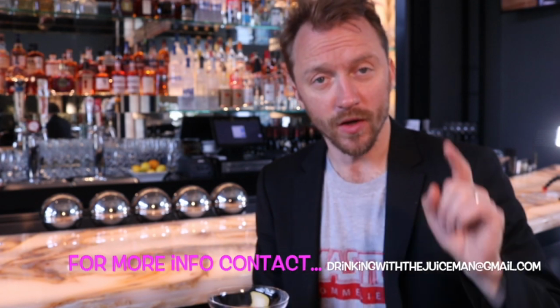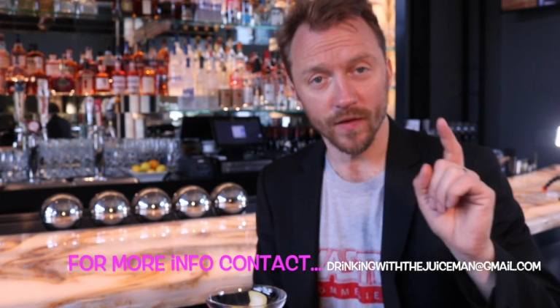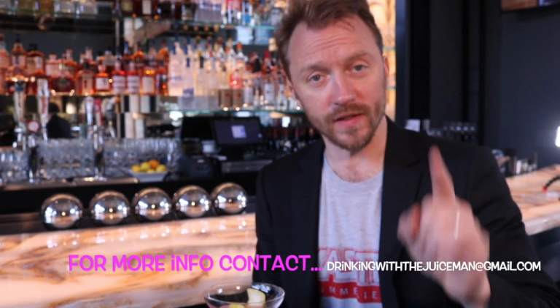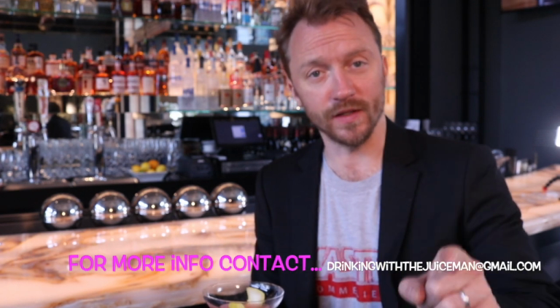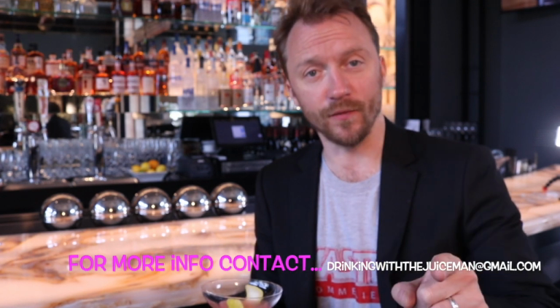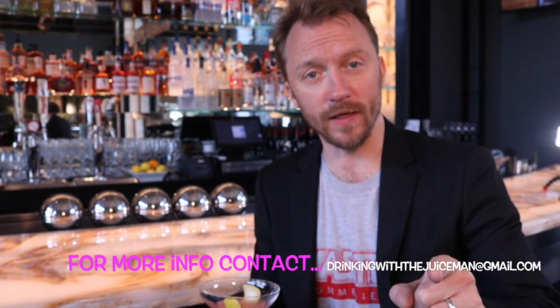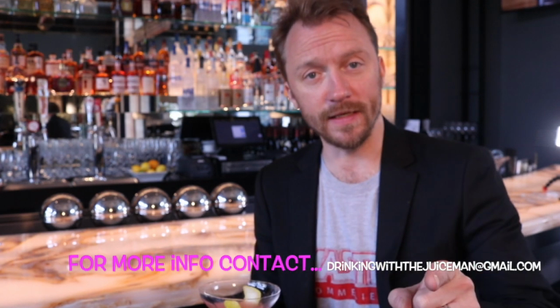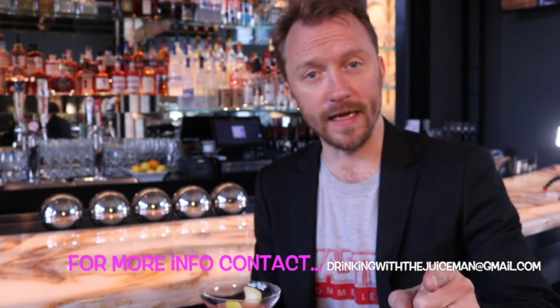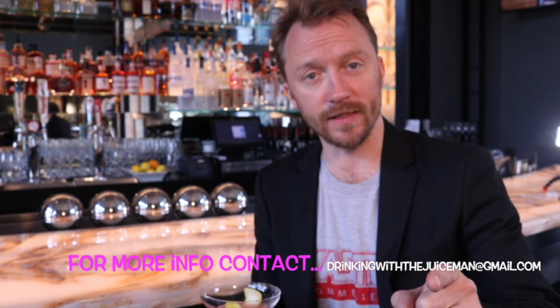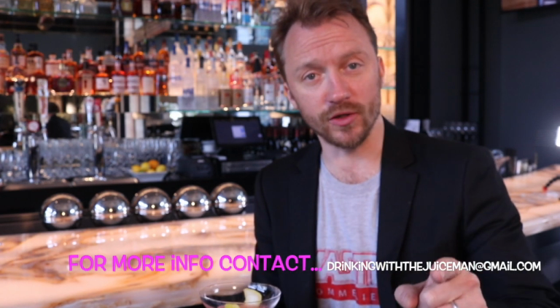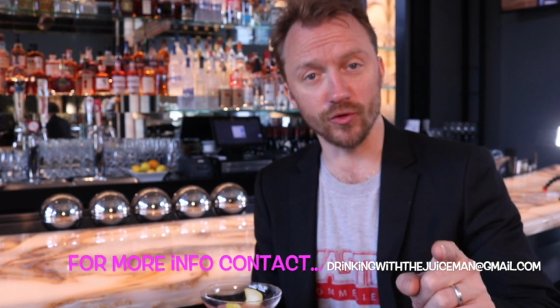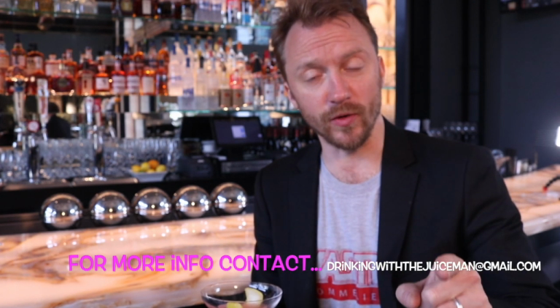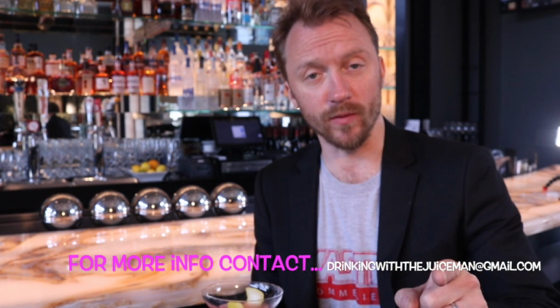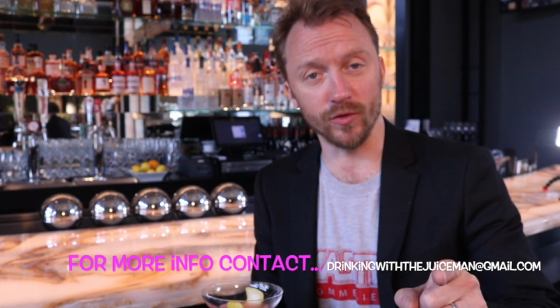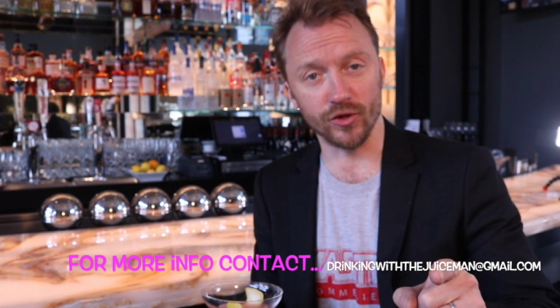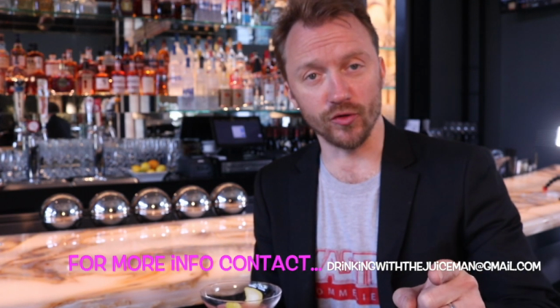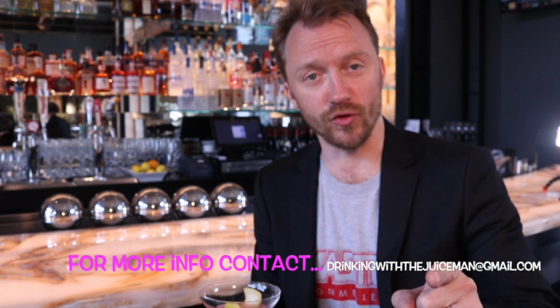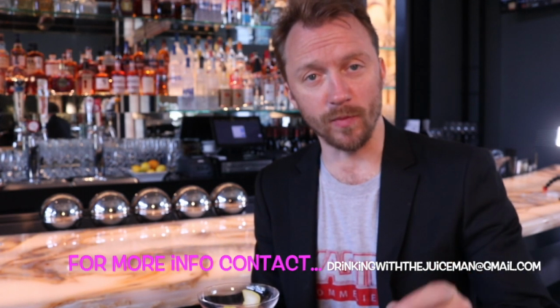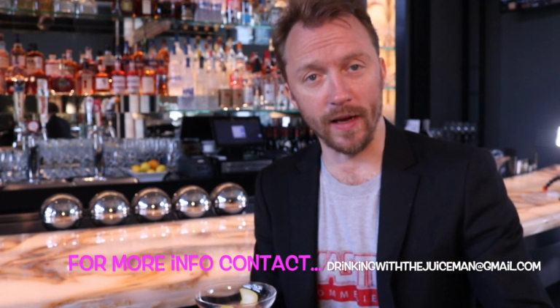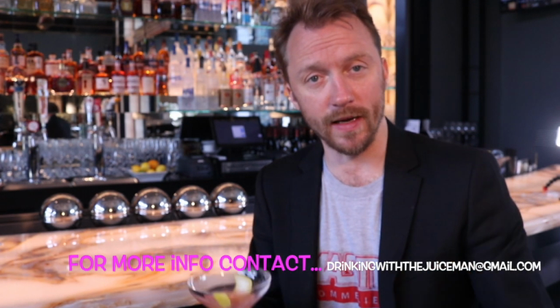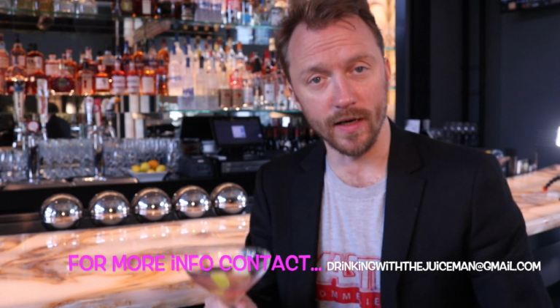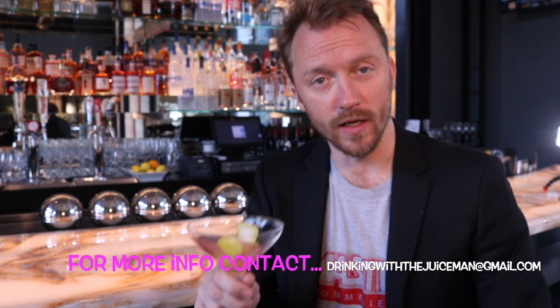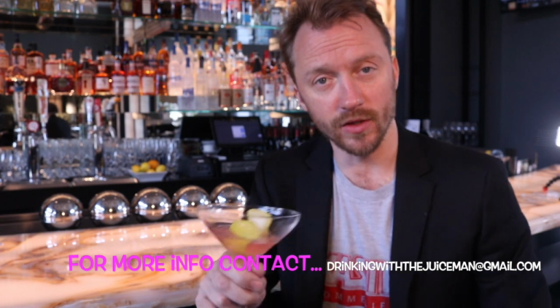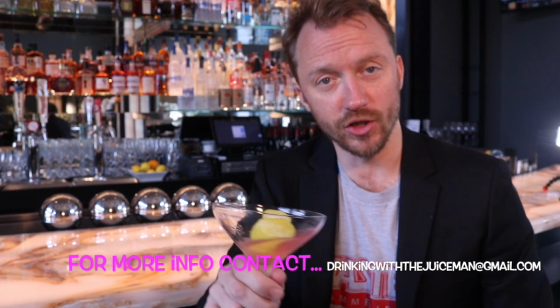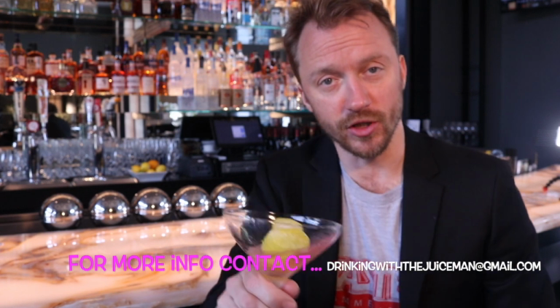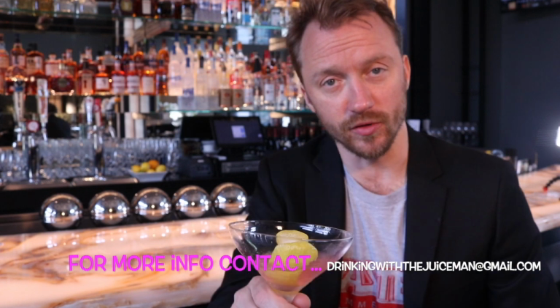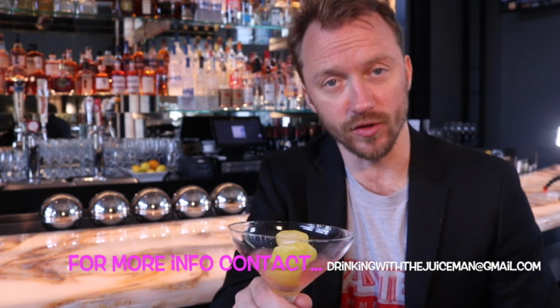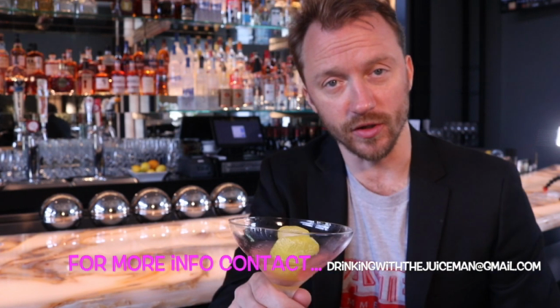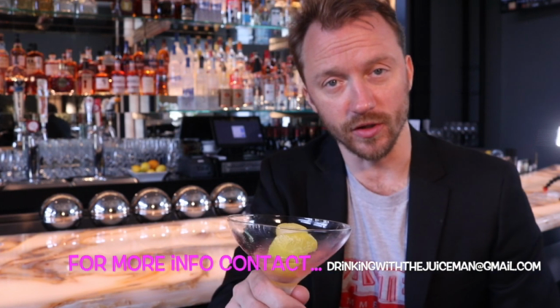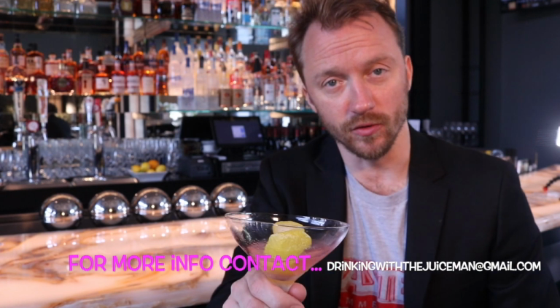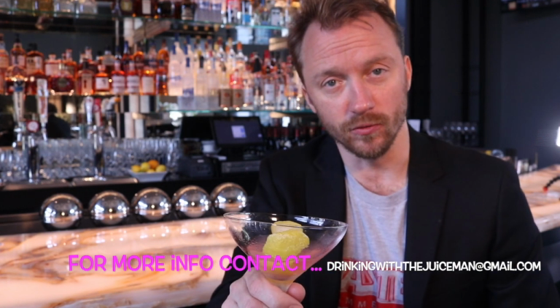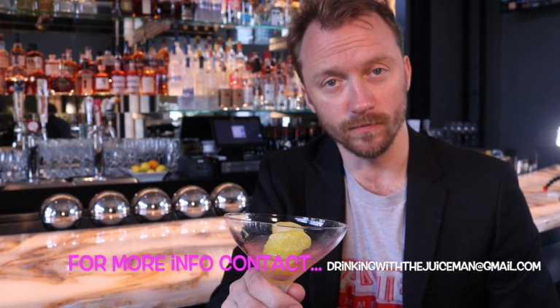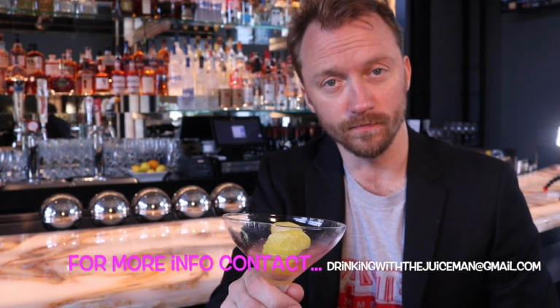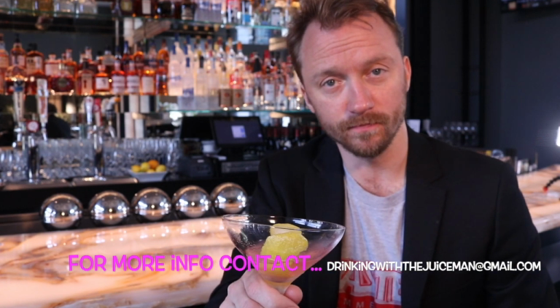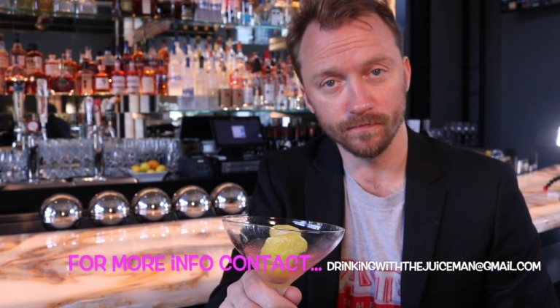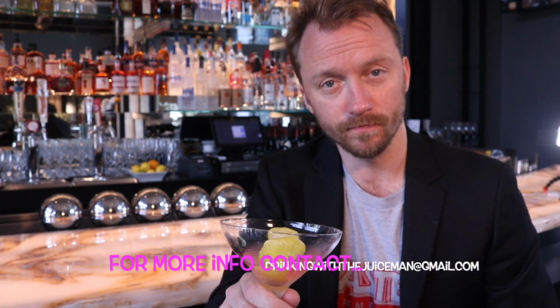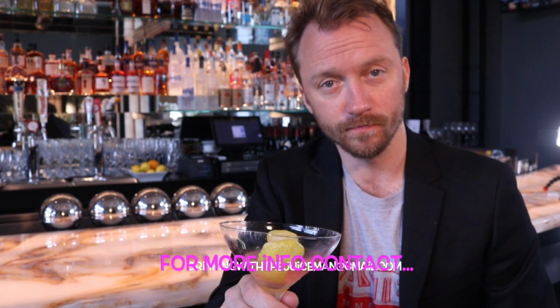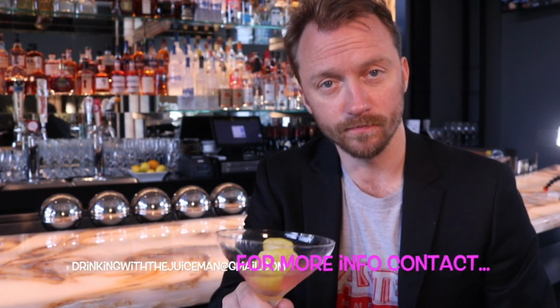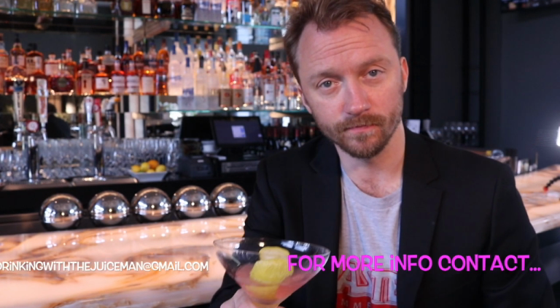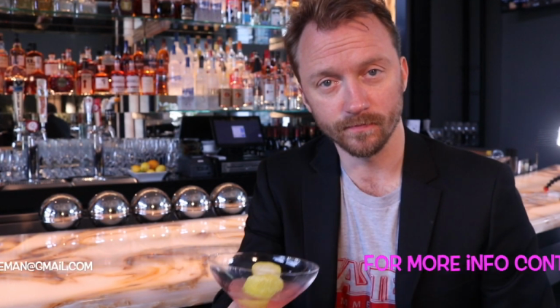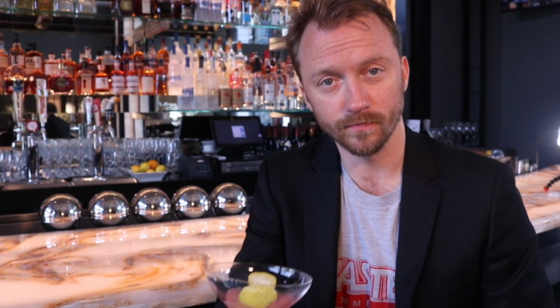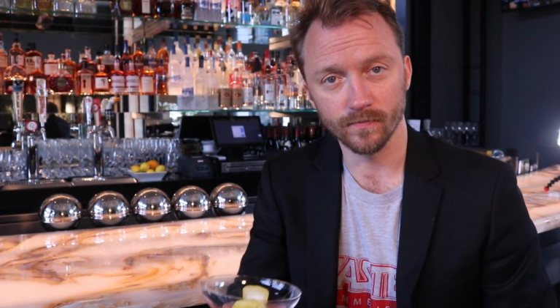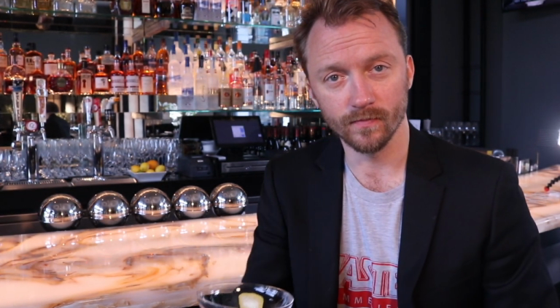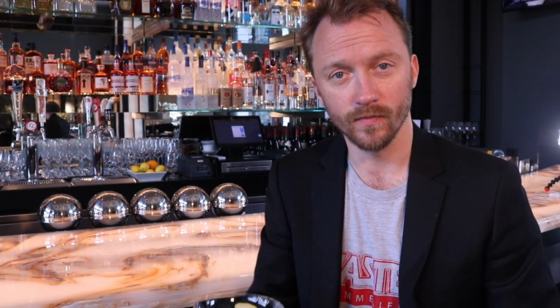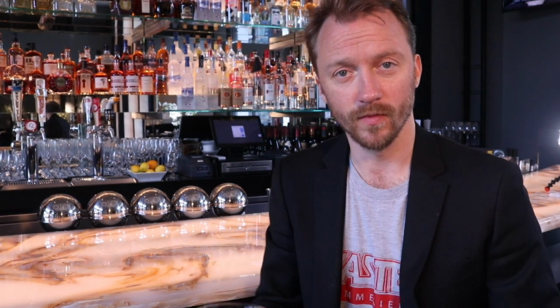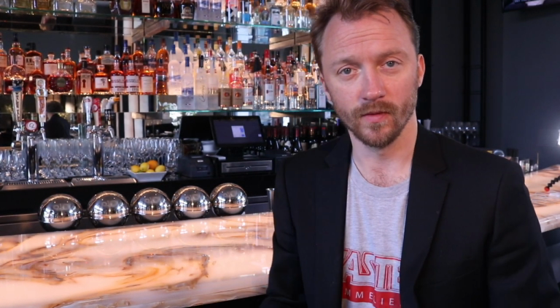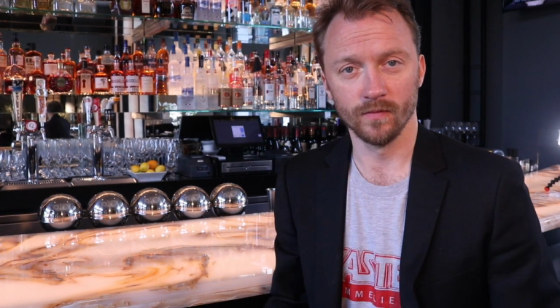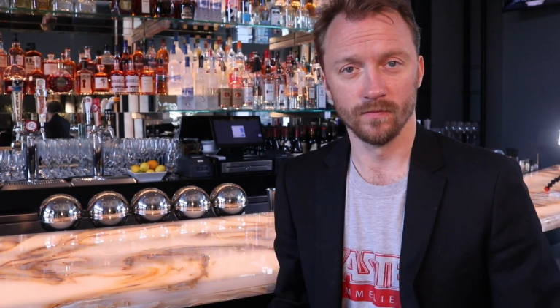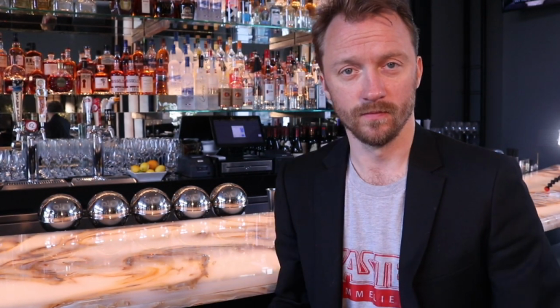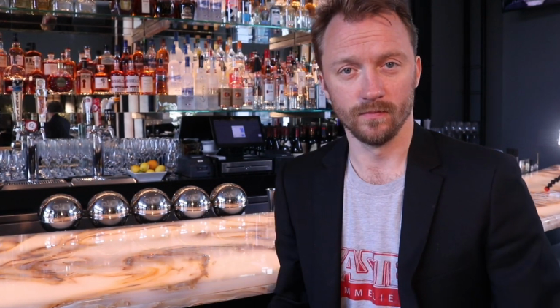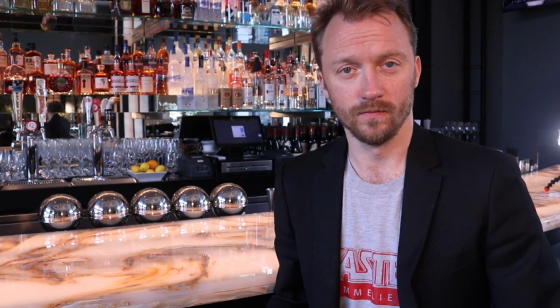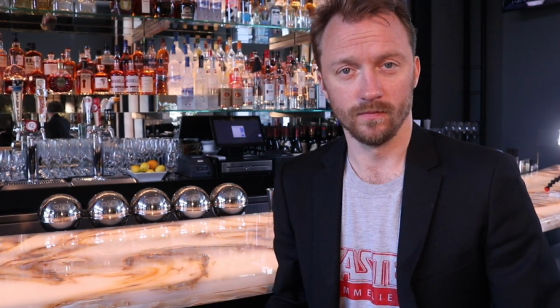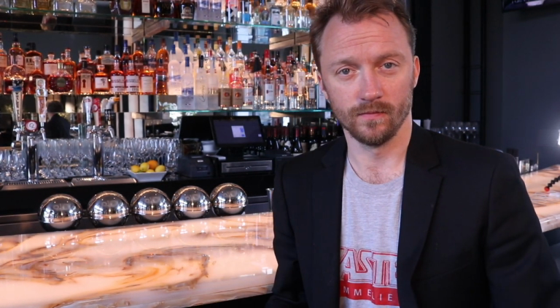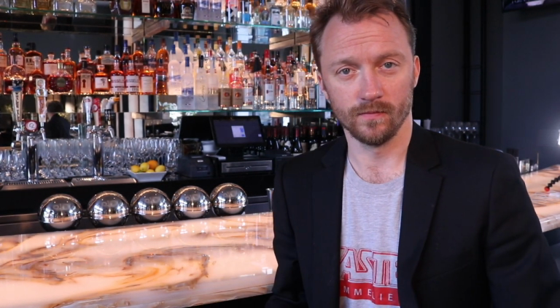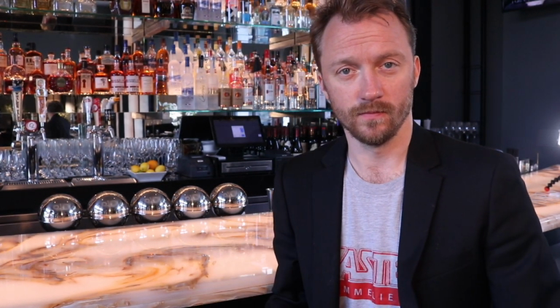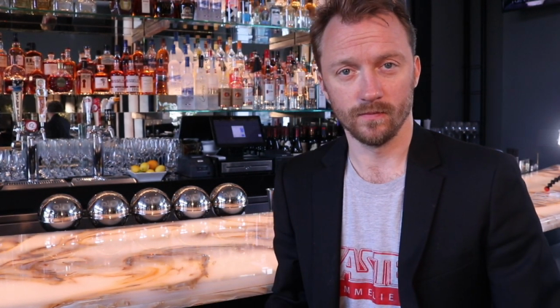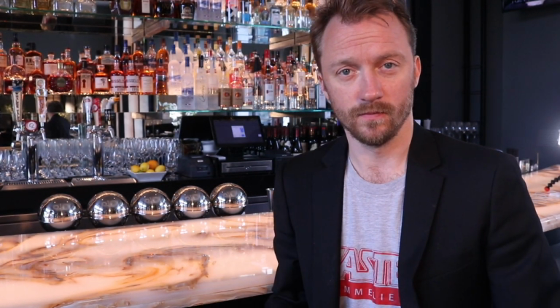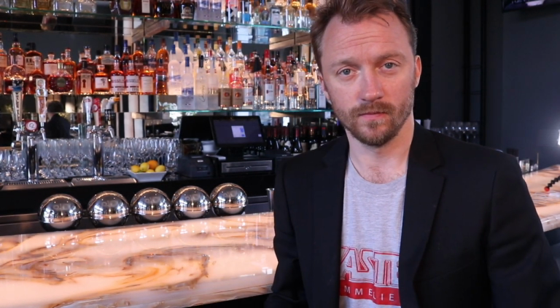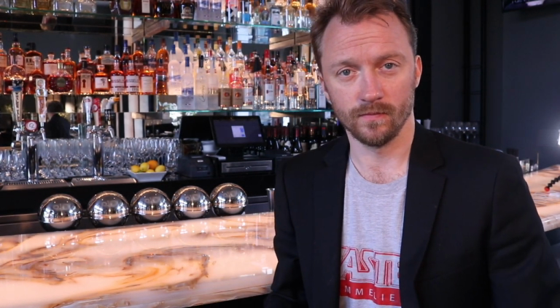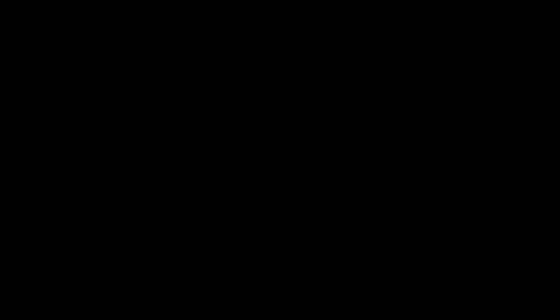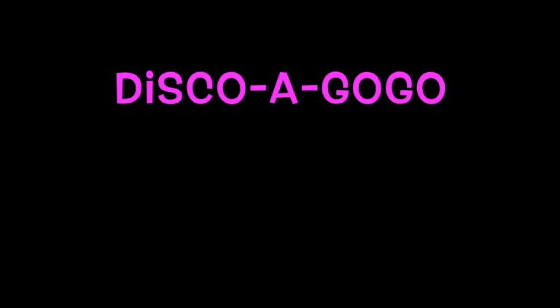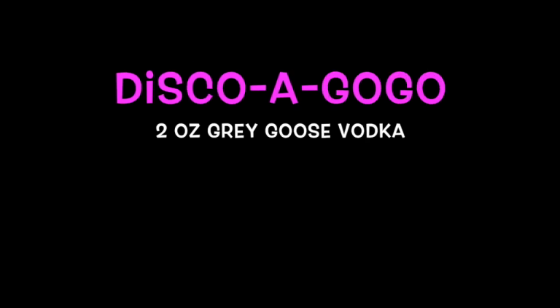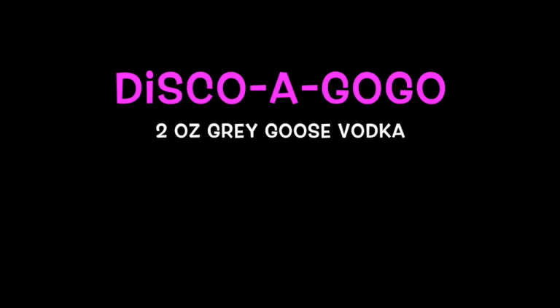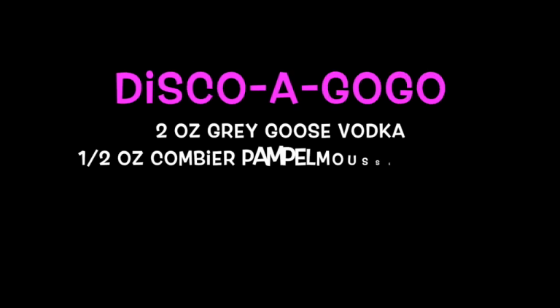This is Fred Dax. You're drinking with the Juice Man. Cheers to you. Thanks, boys. Cheers.